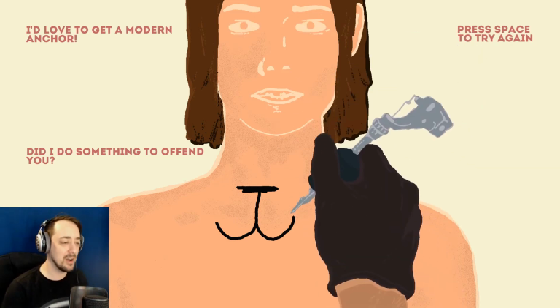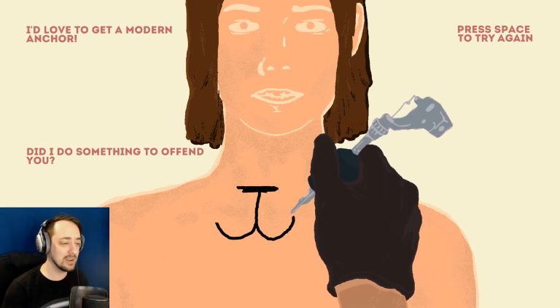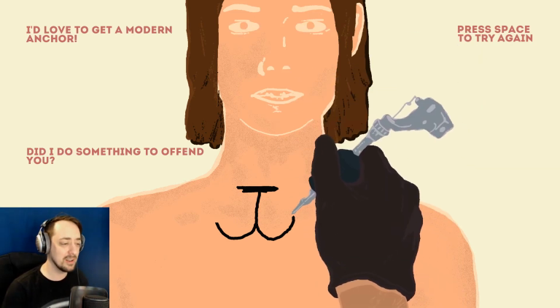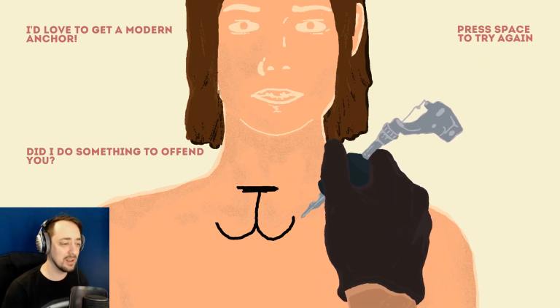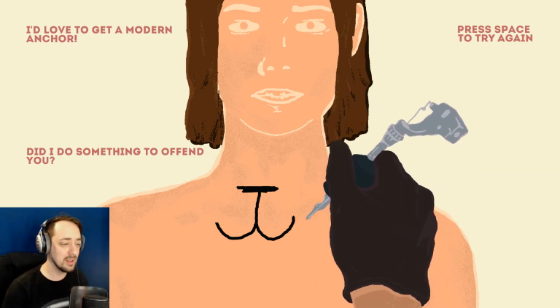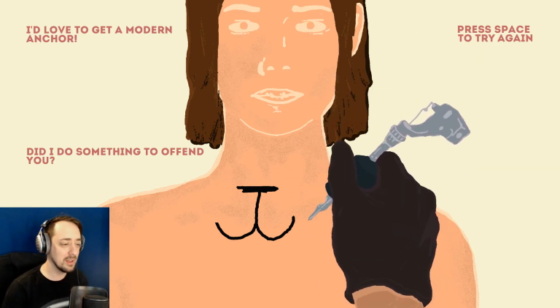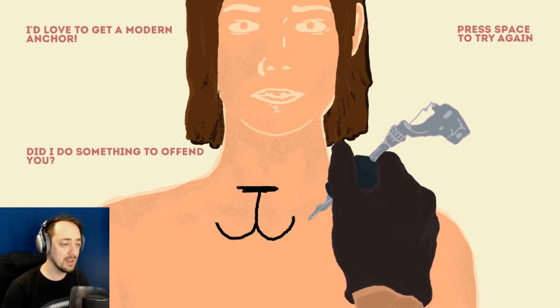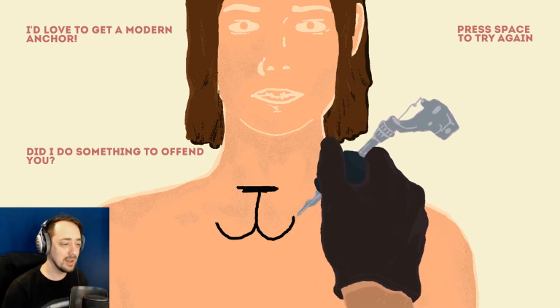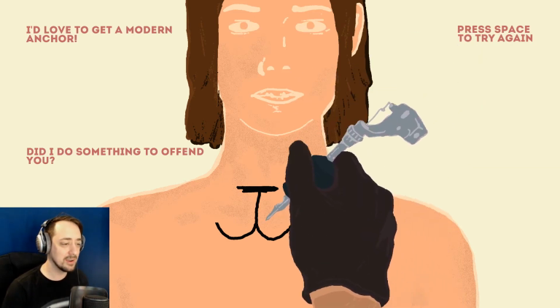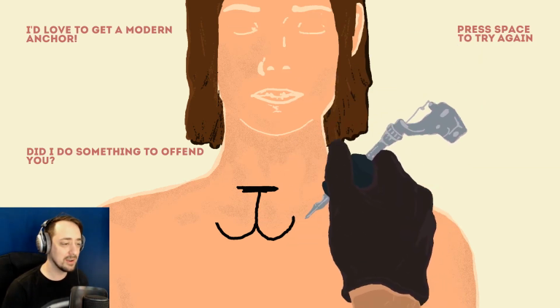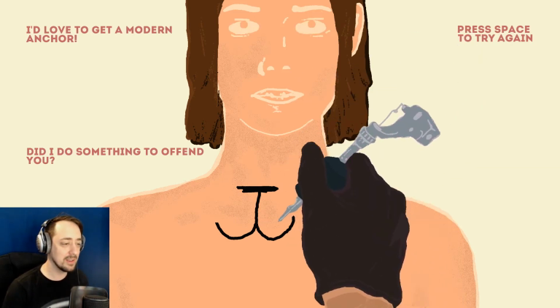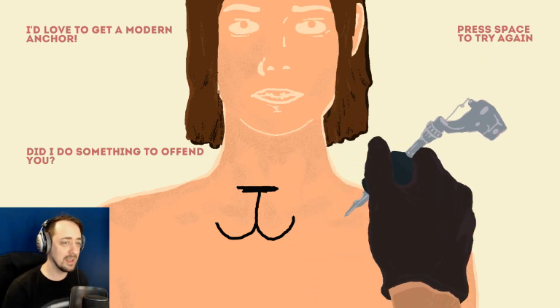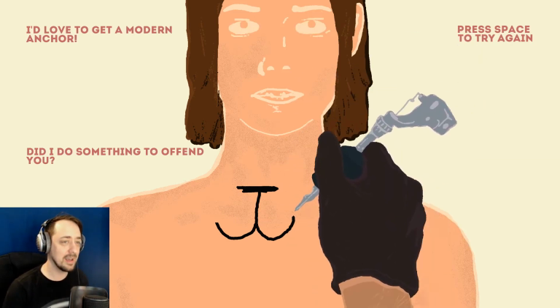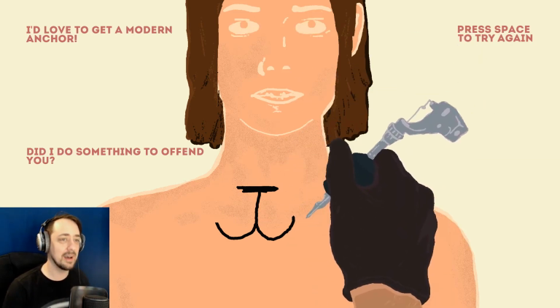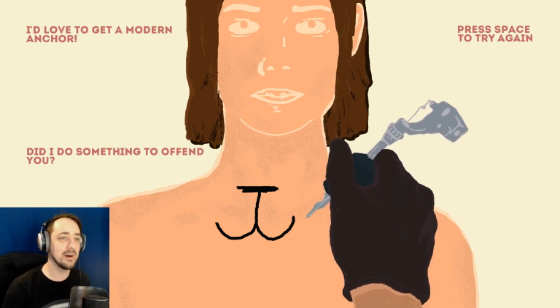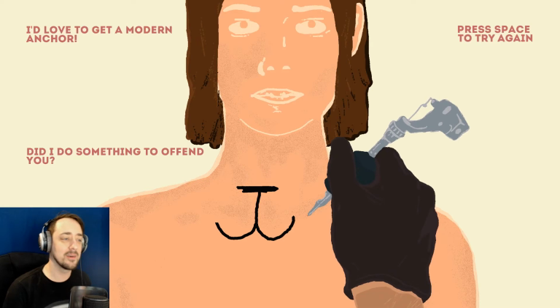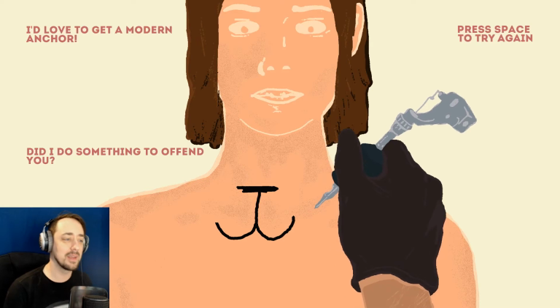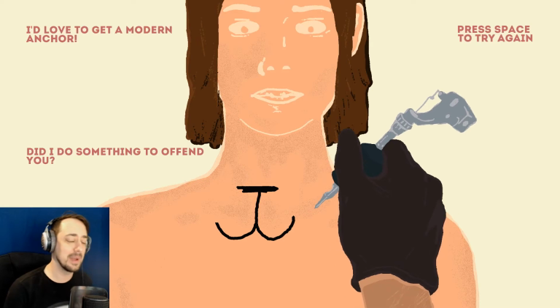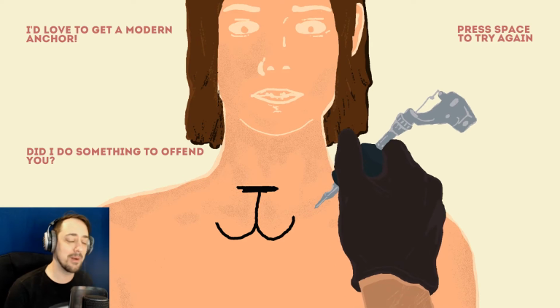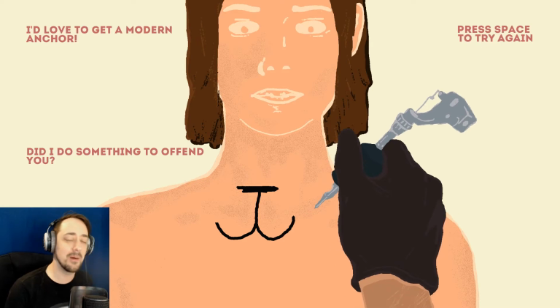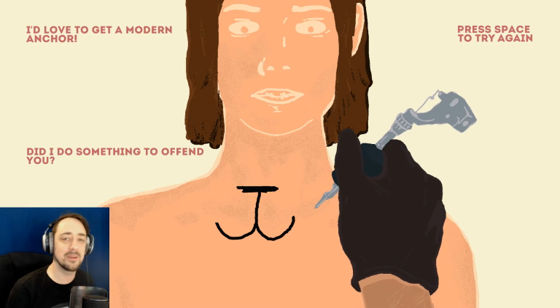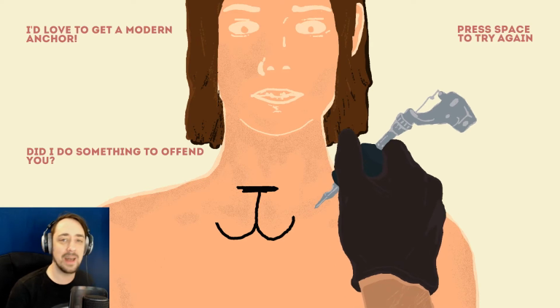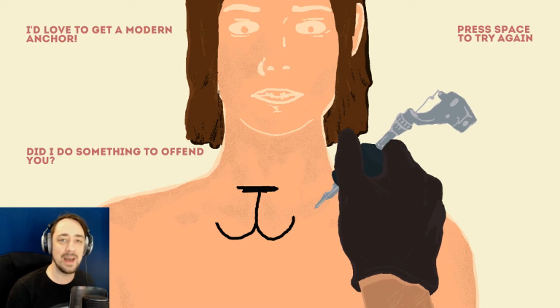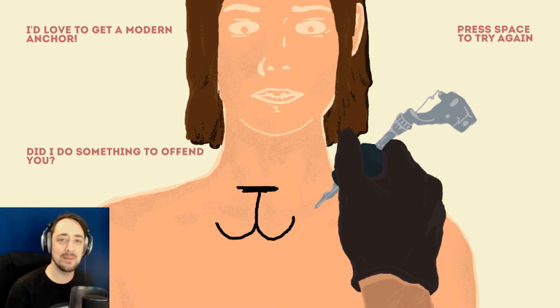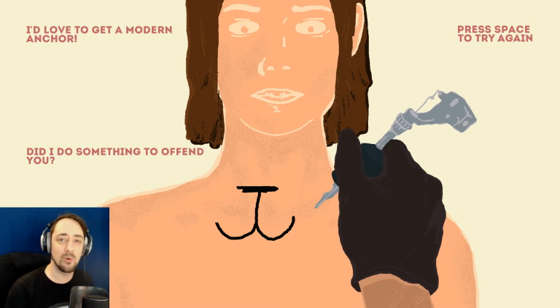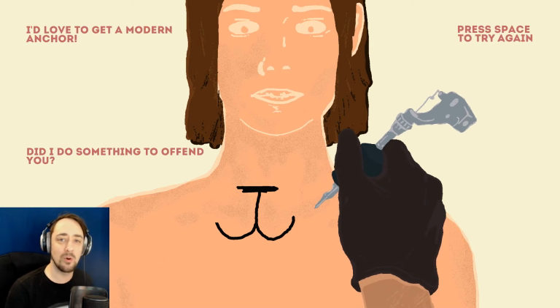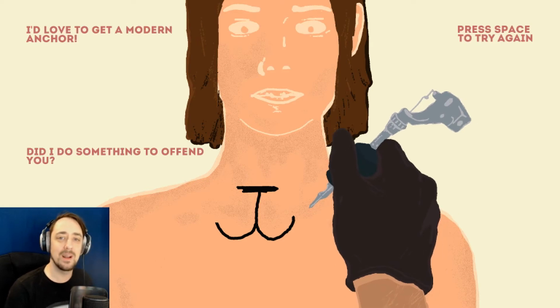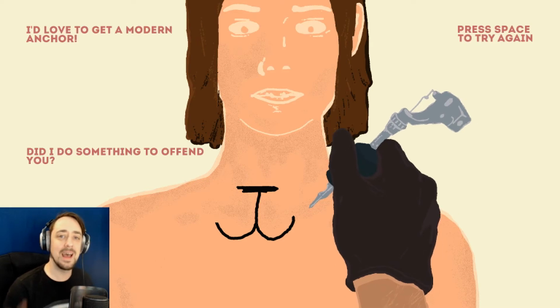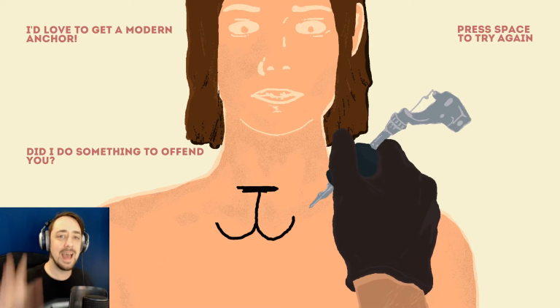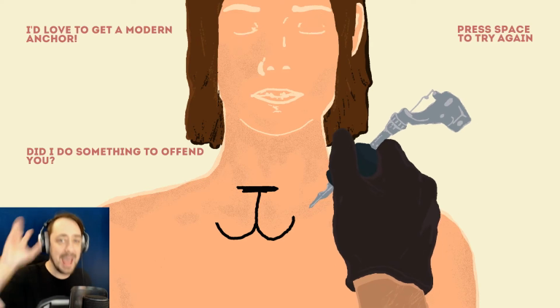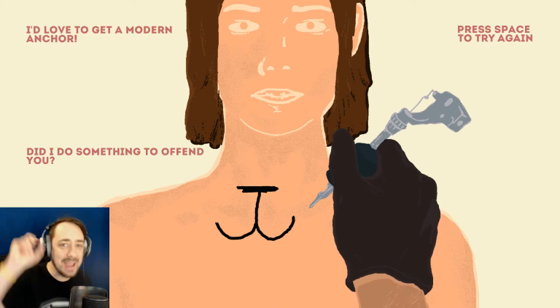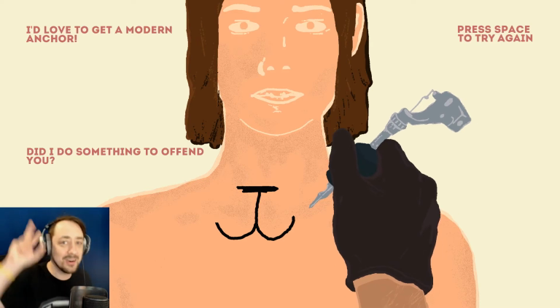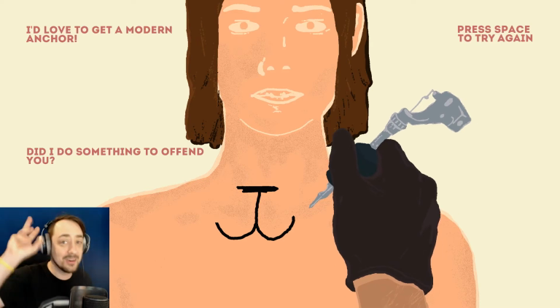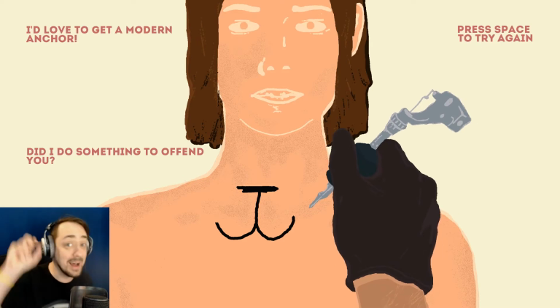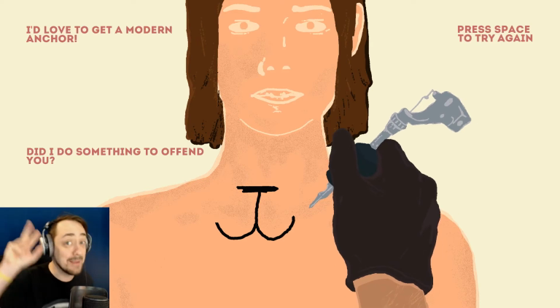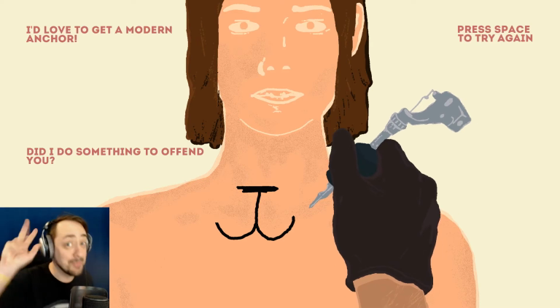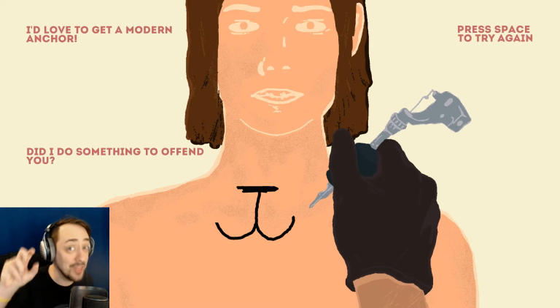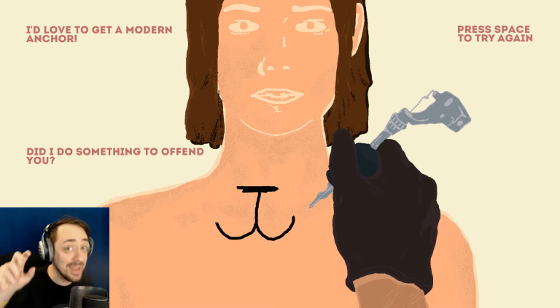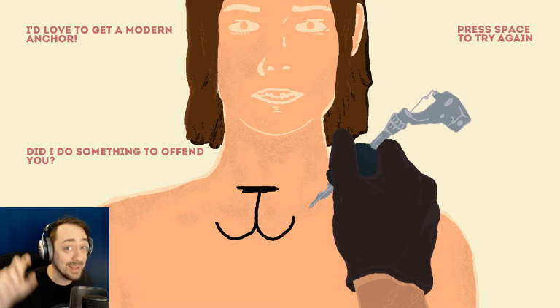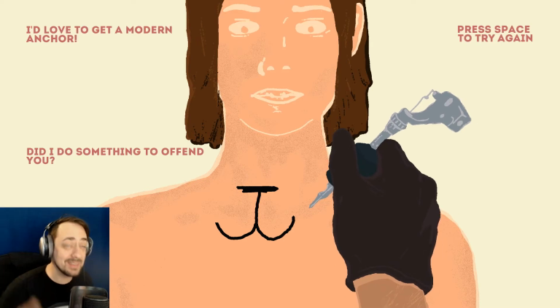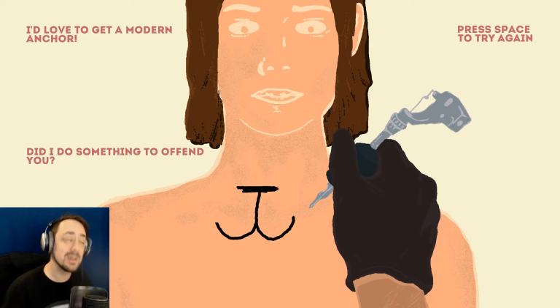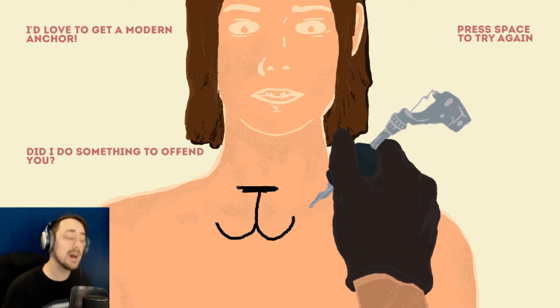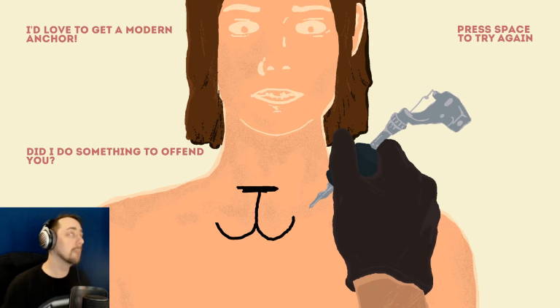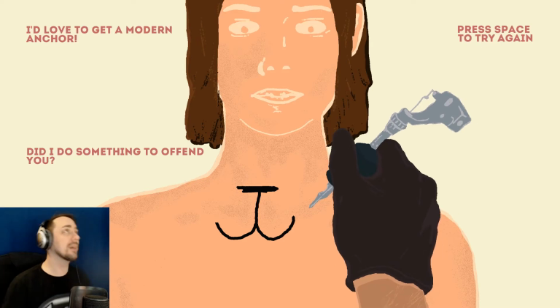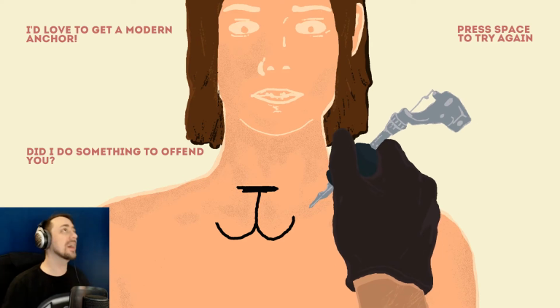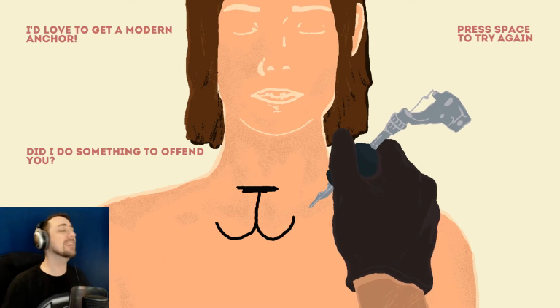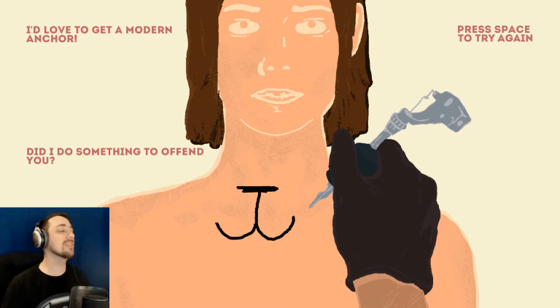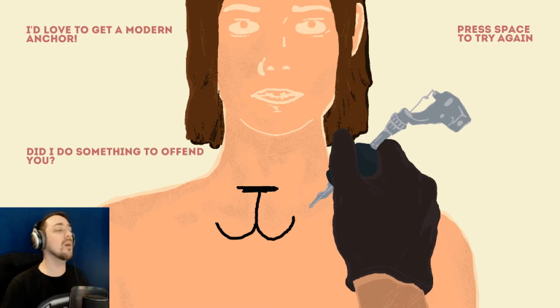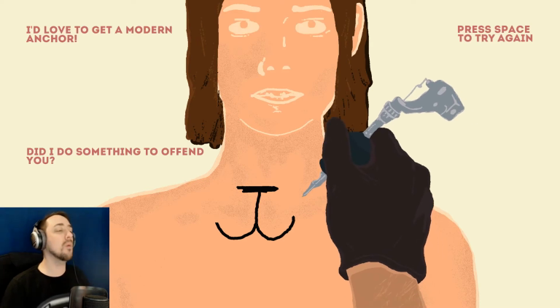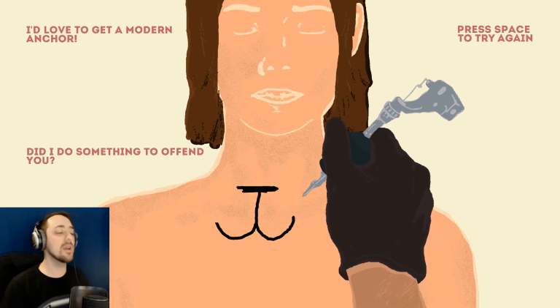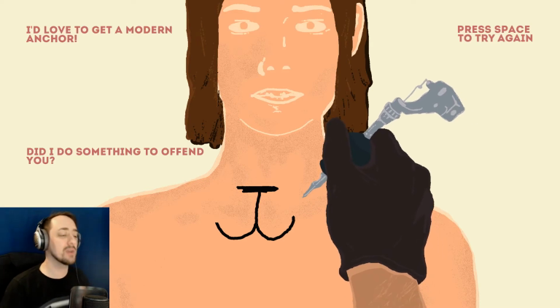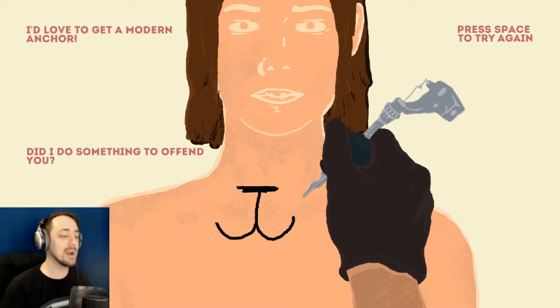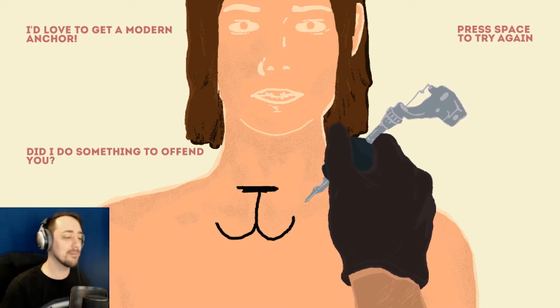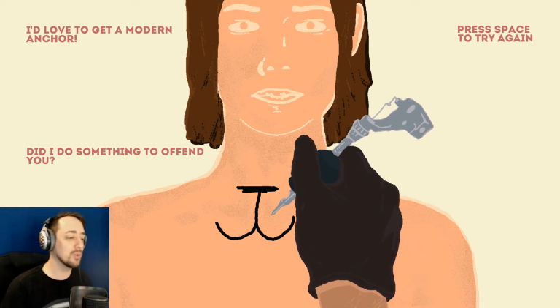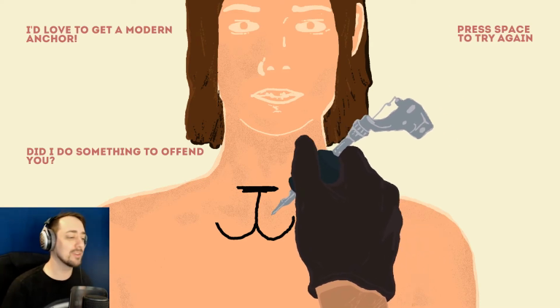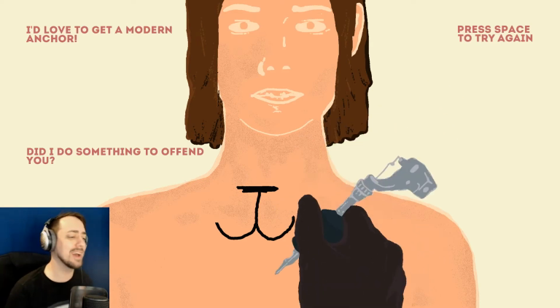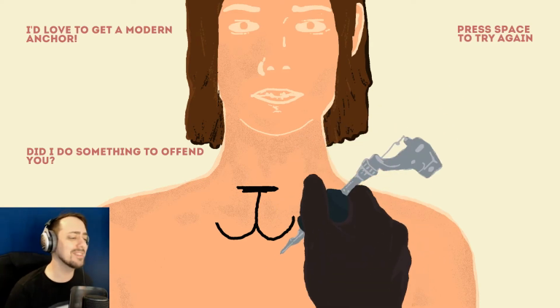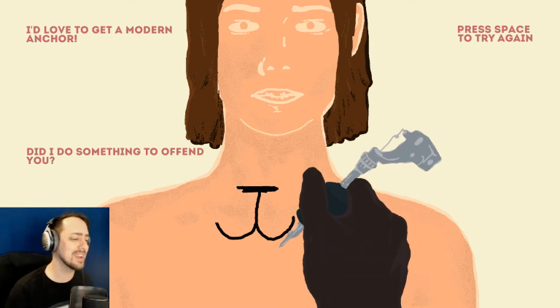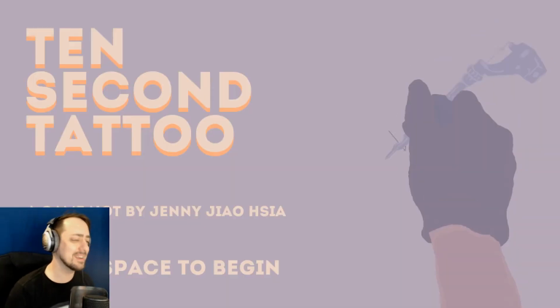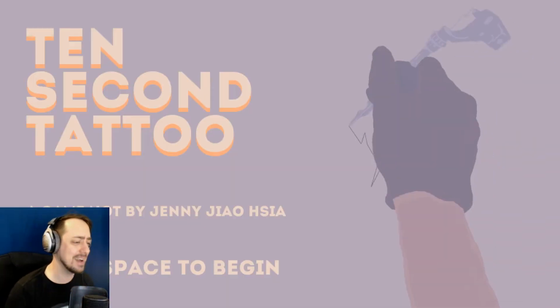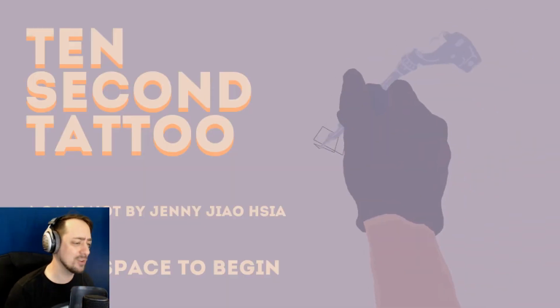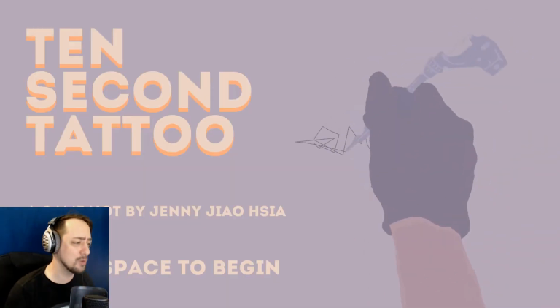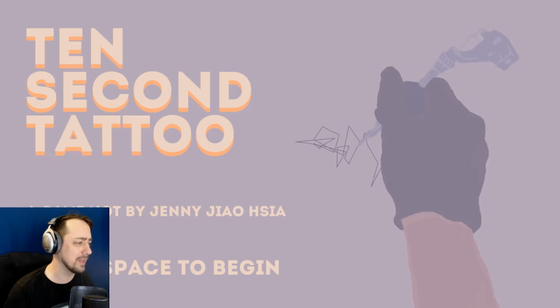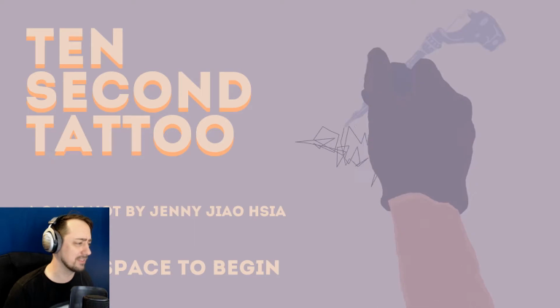That's what anchors look like. That's an anchor. Oh, I could have... Yeah. I probably could have added more anchor type things. But that's not why you come to a 10 Second Tattoo Place.